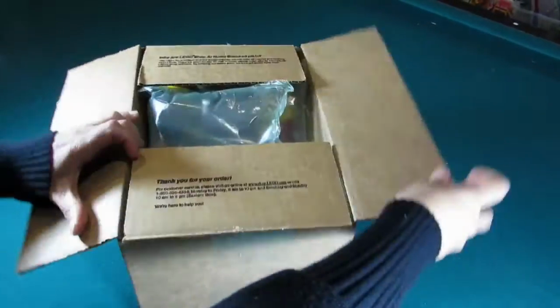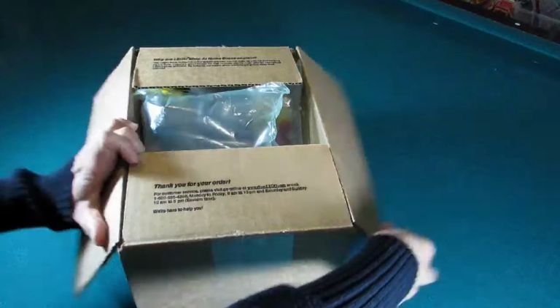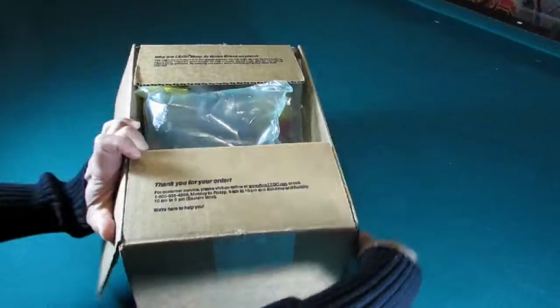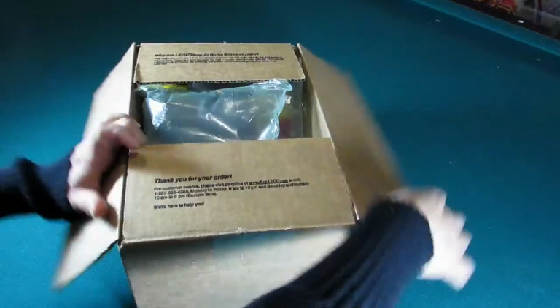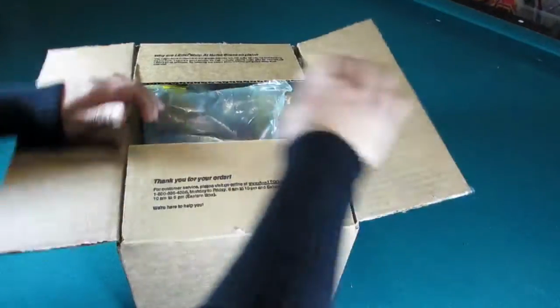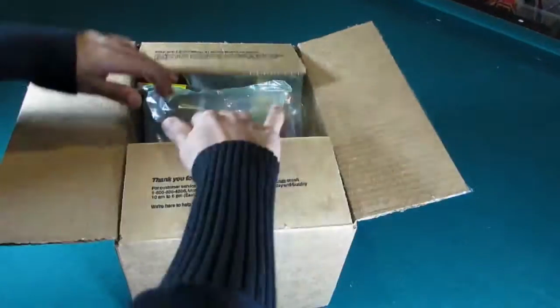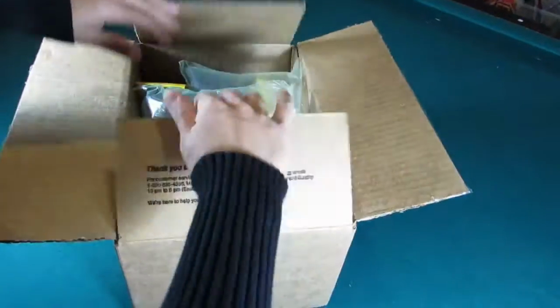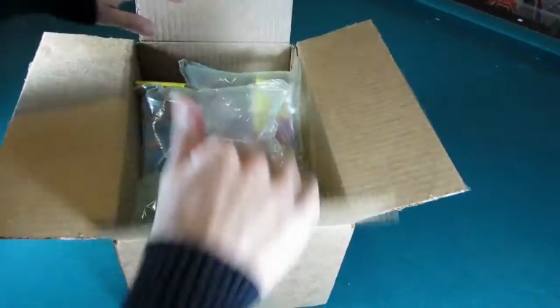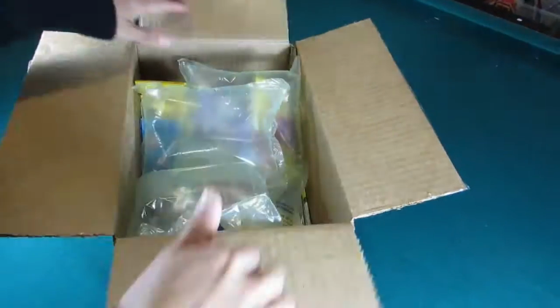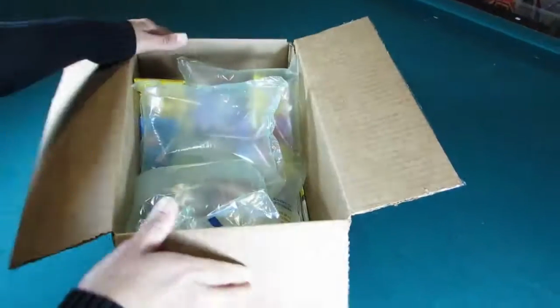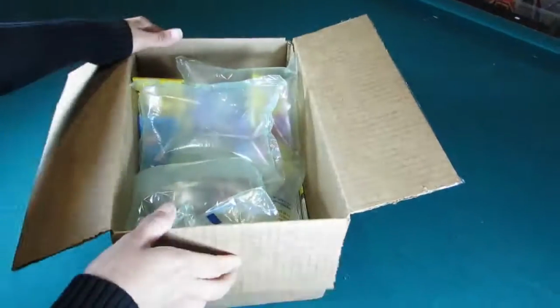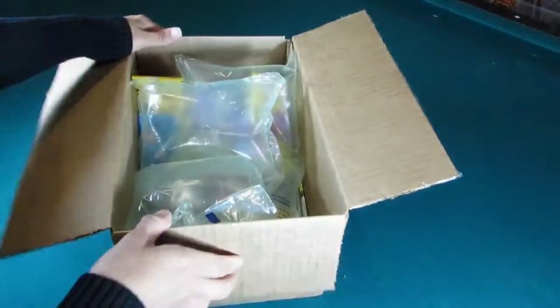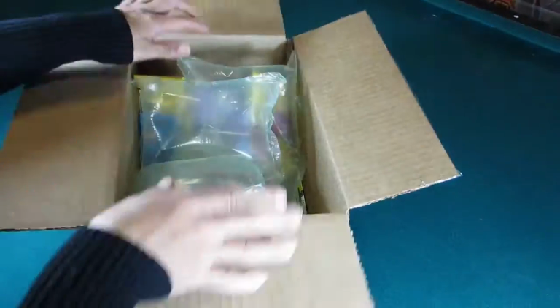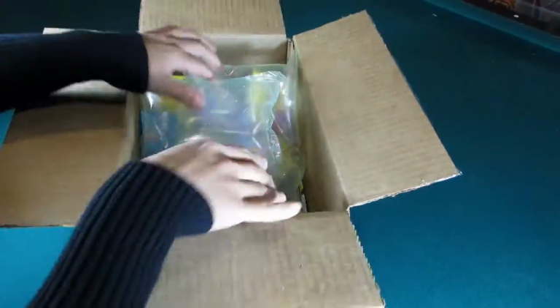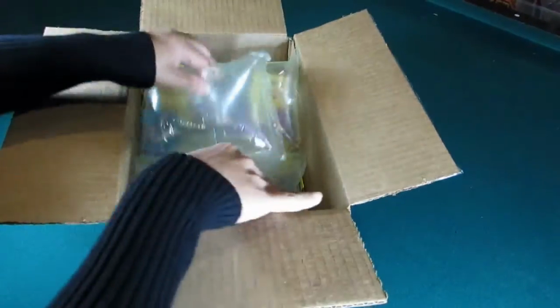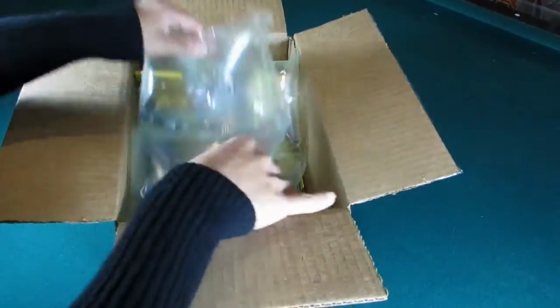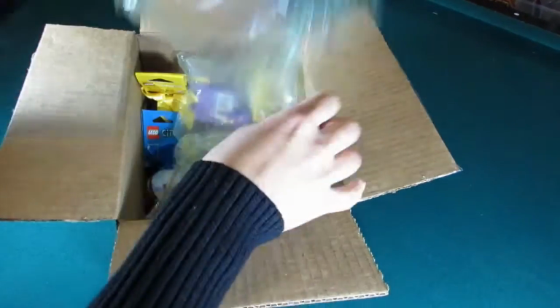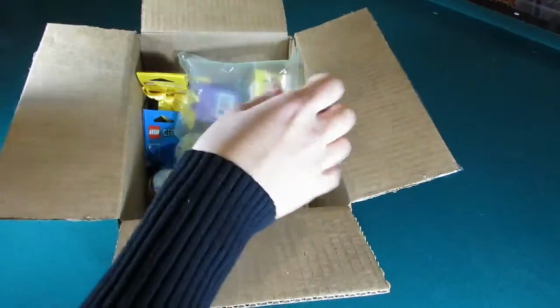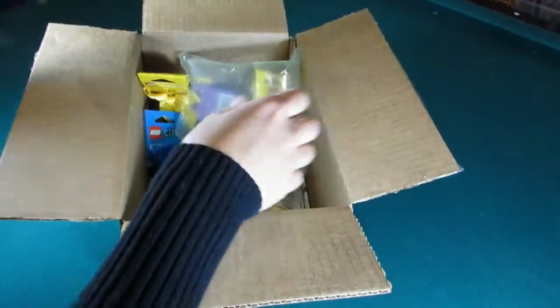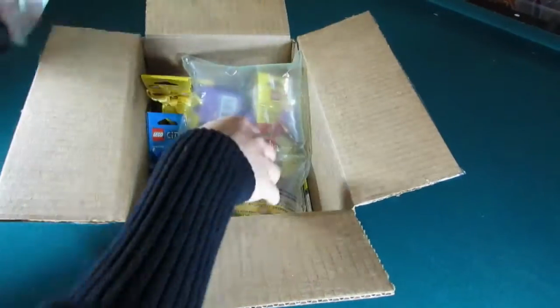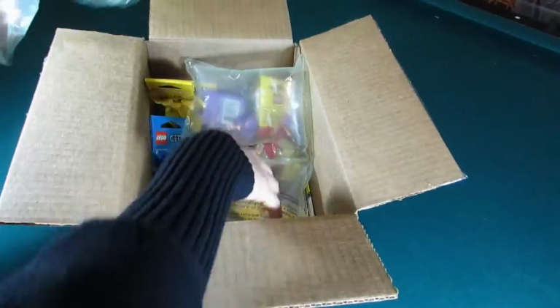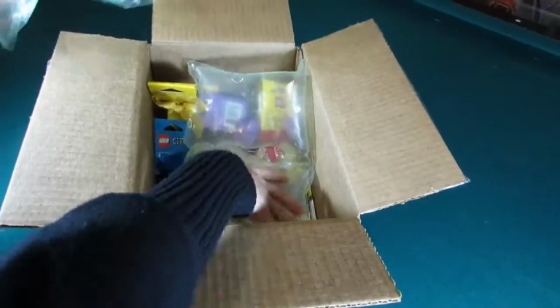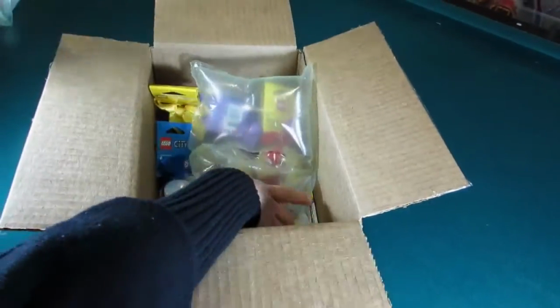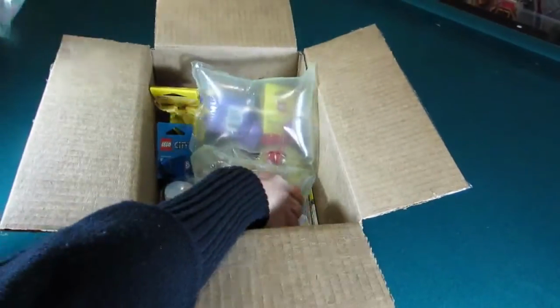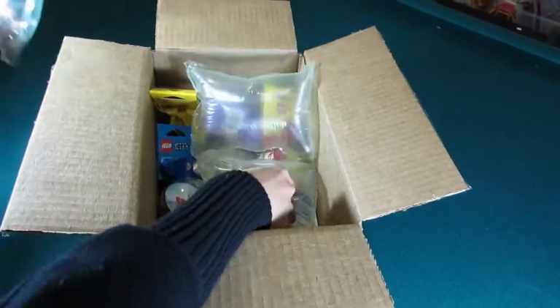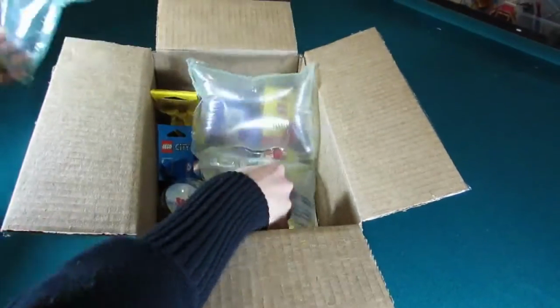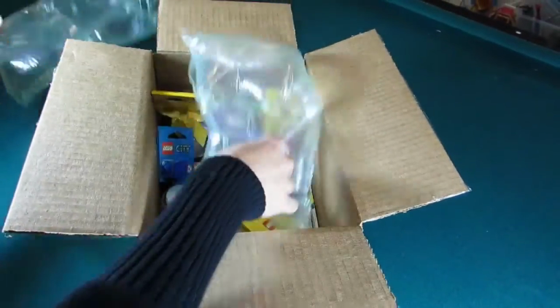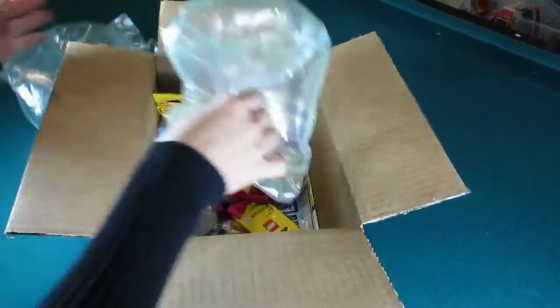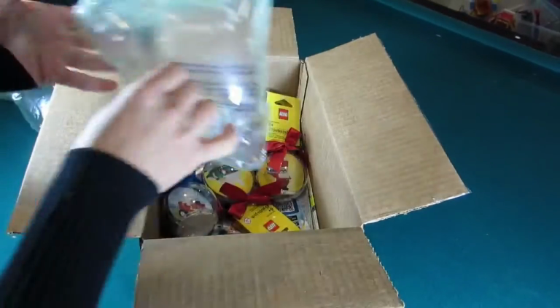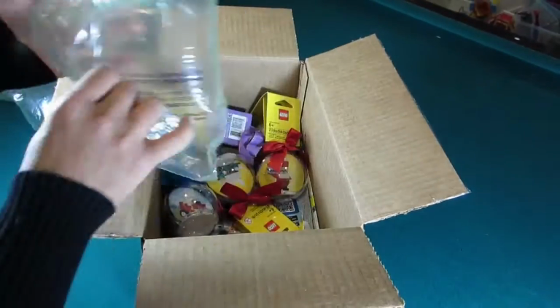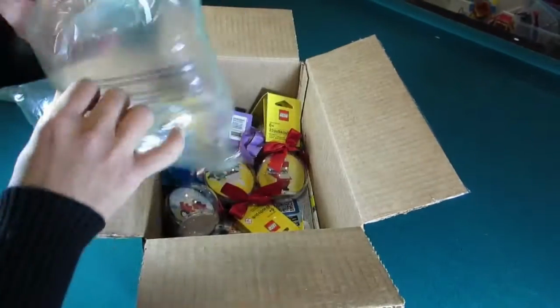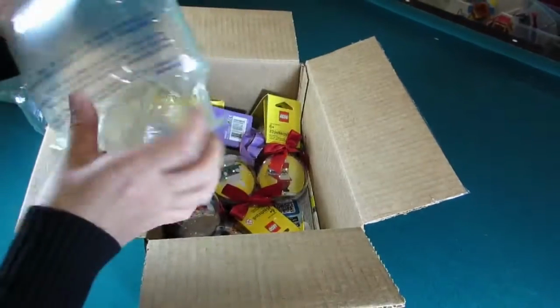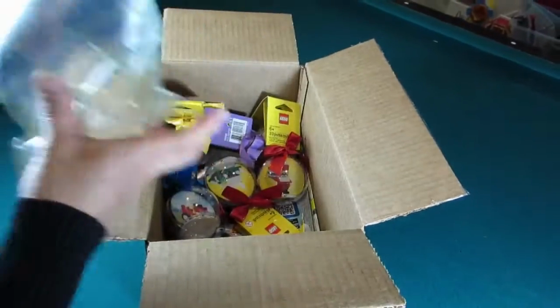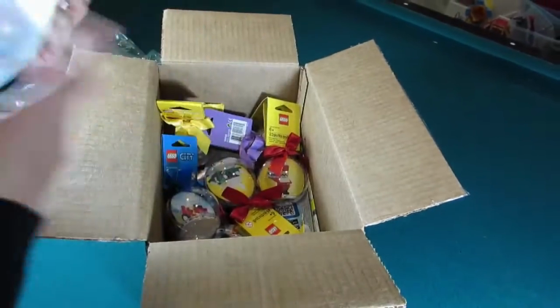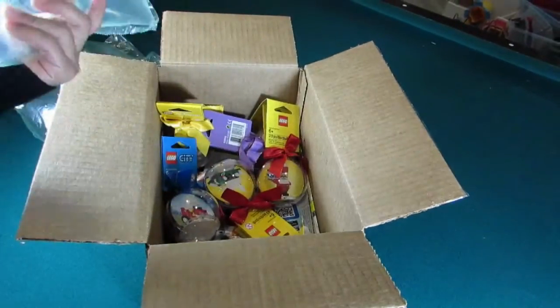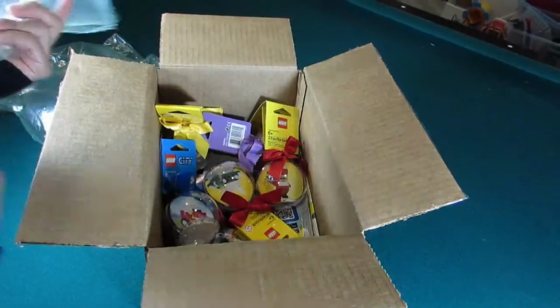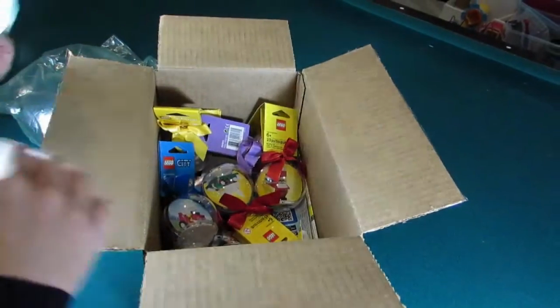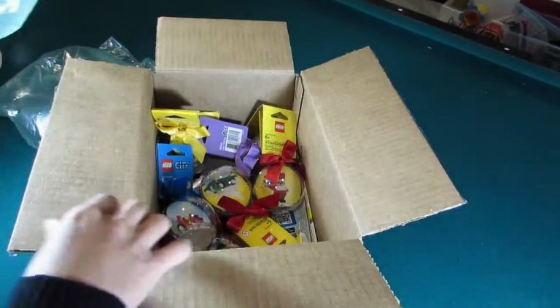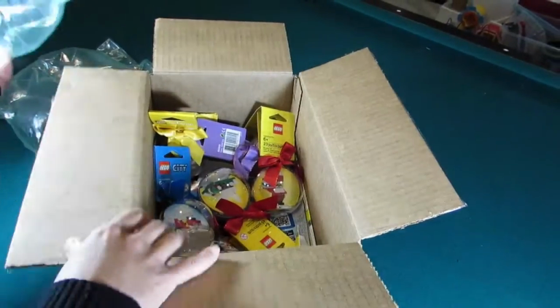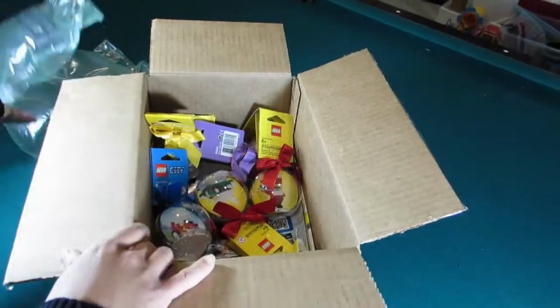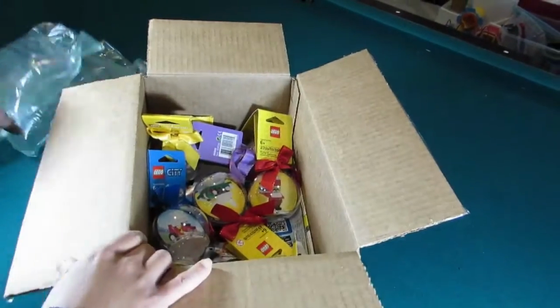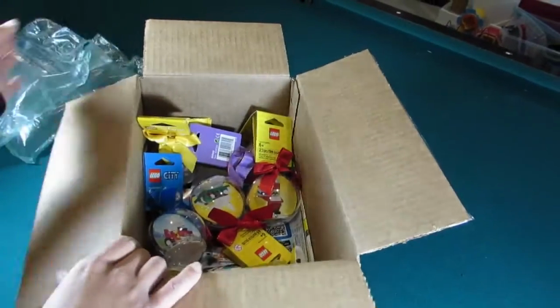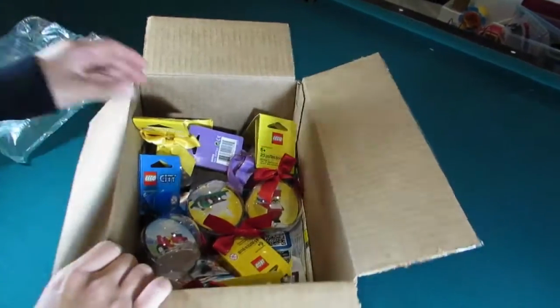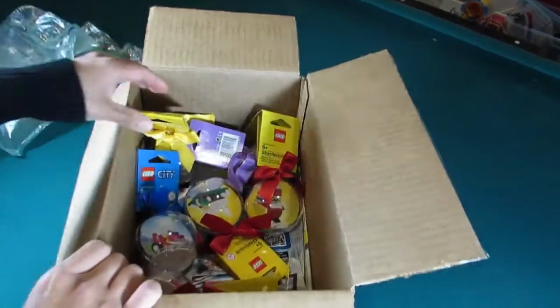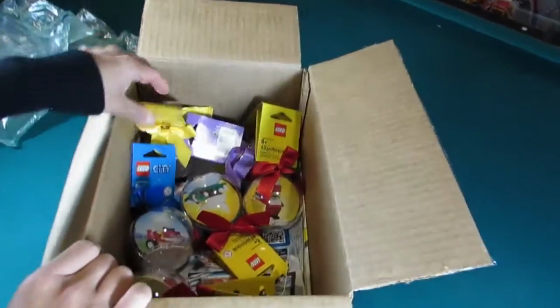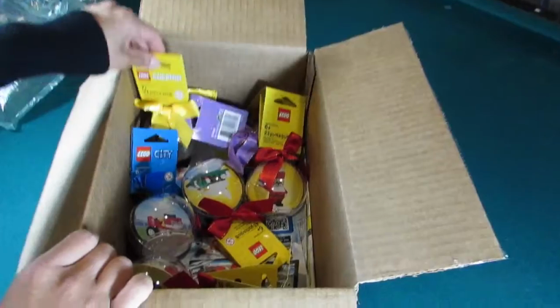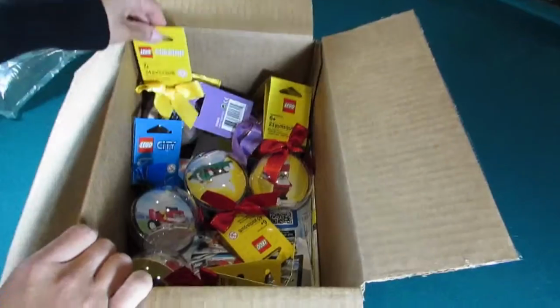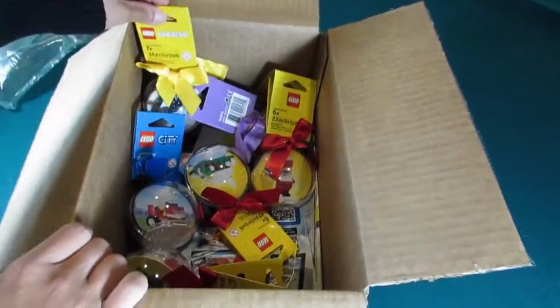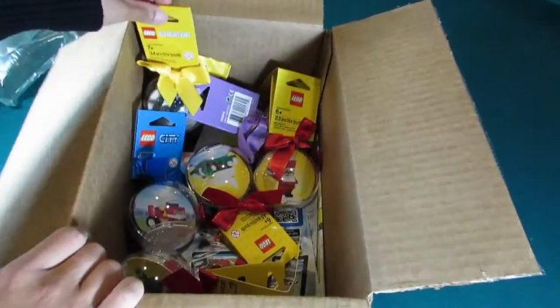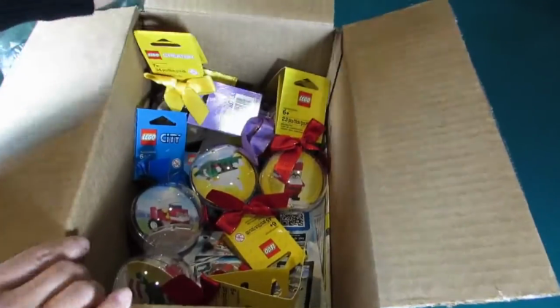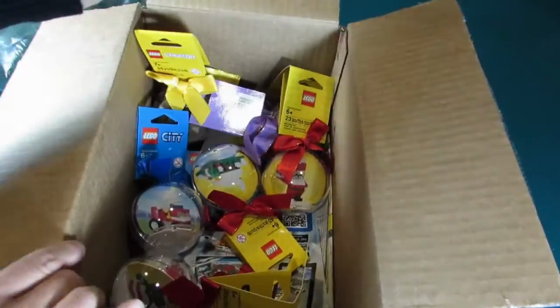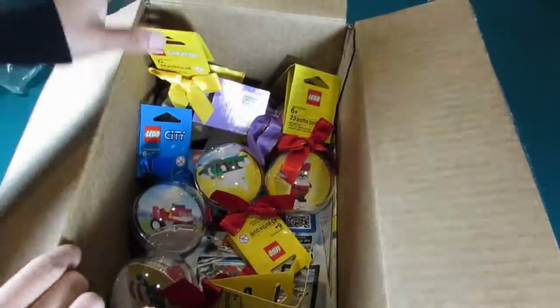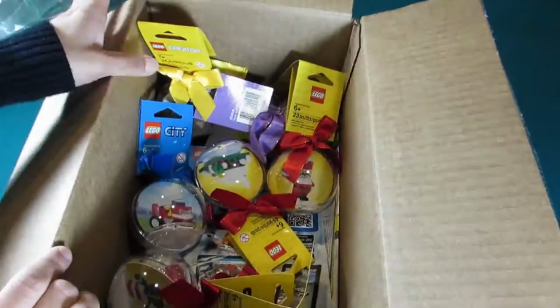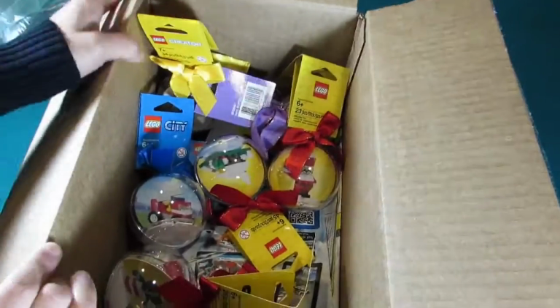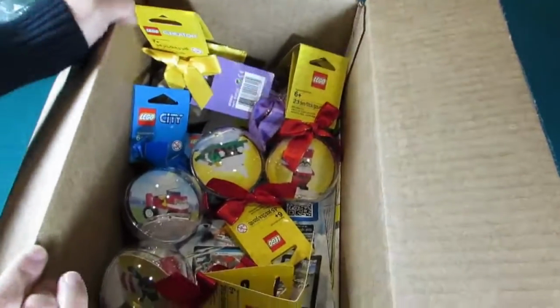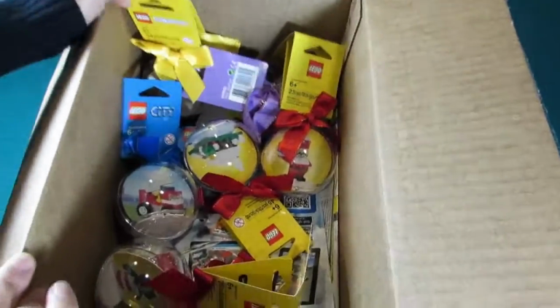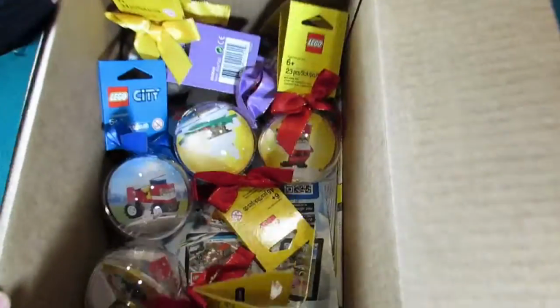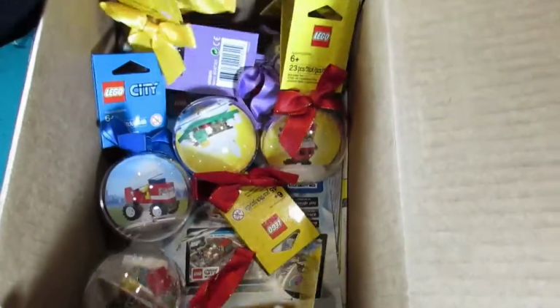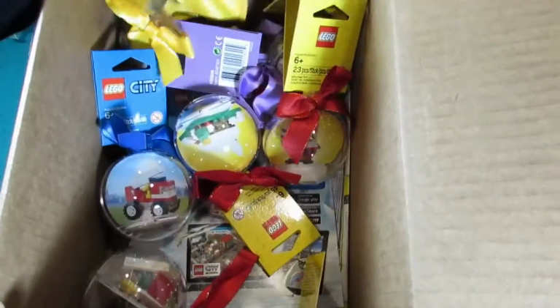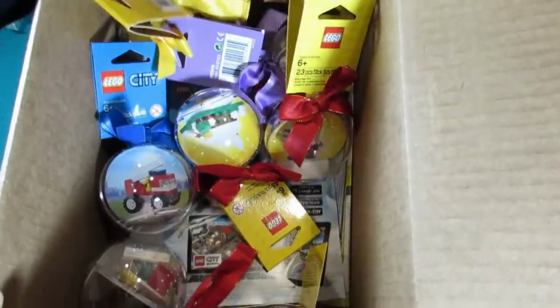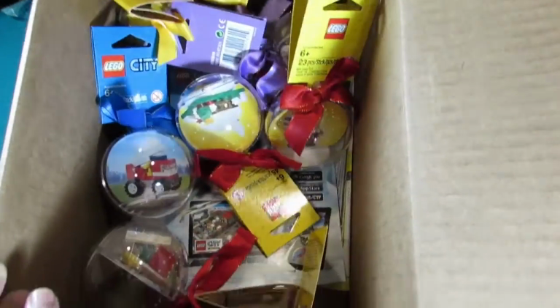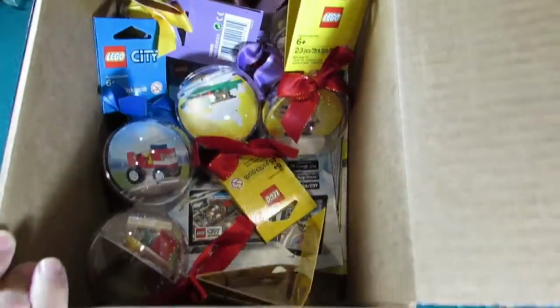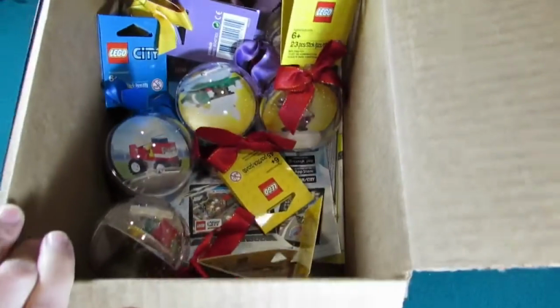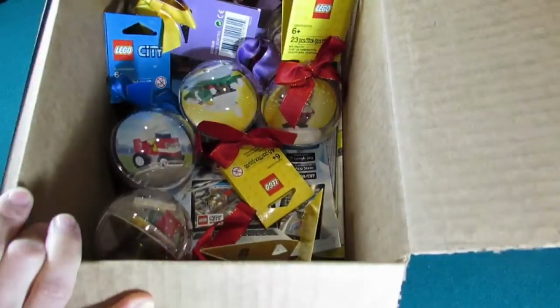We open it up and we get some lovely bubble packaging stuff that the boys would like. And it's the ornaments that we got.